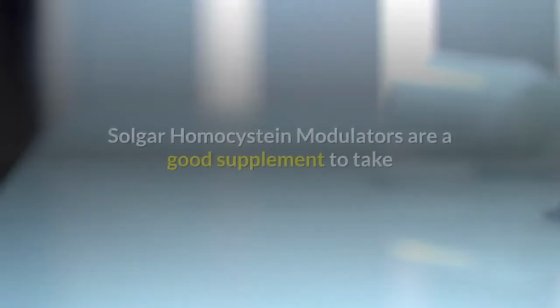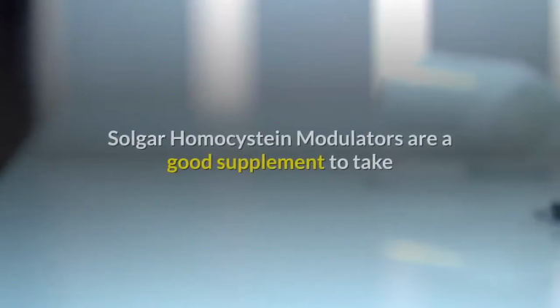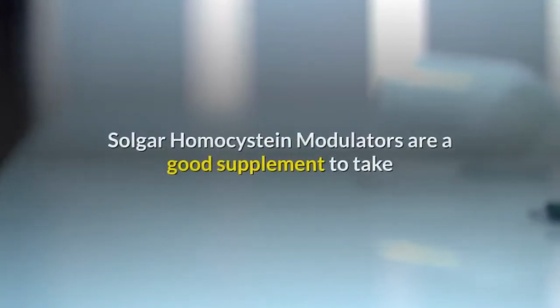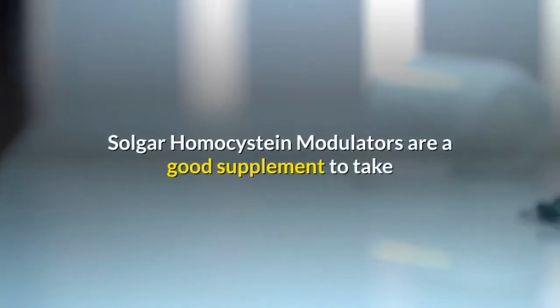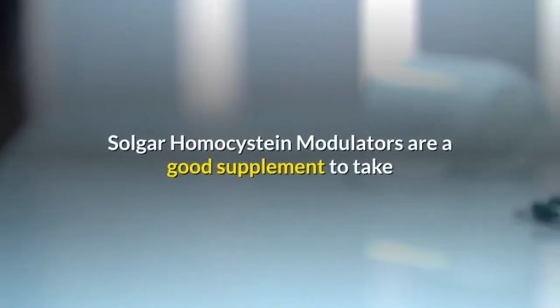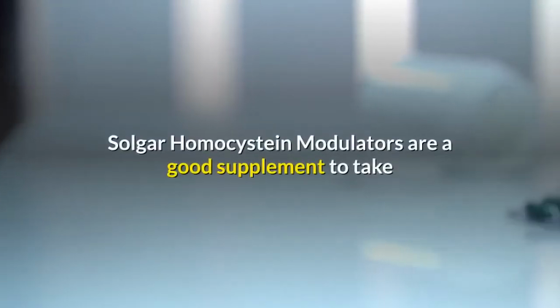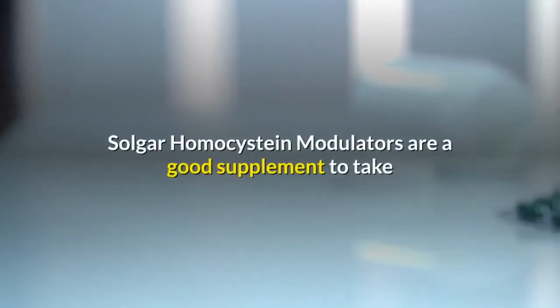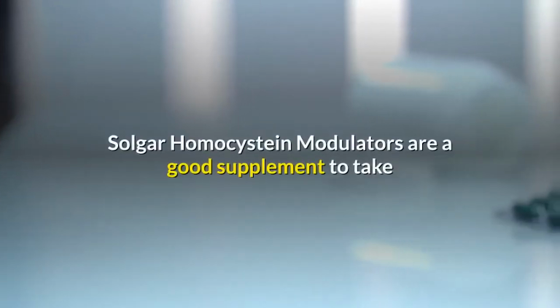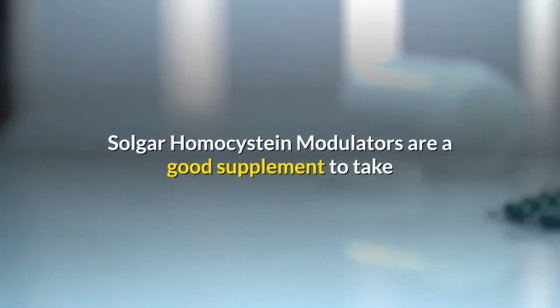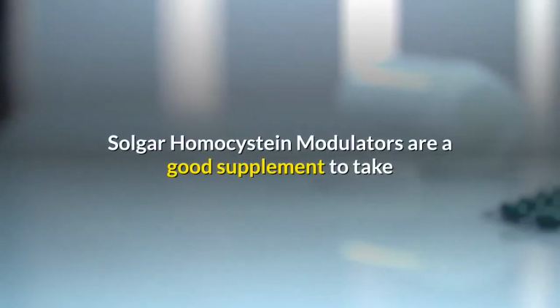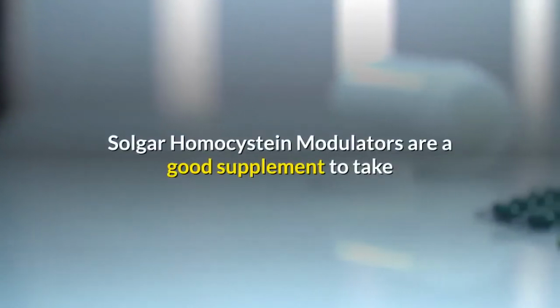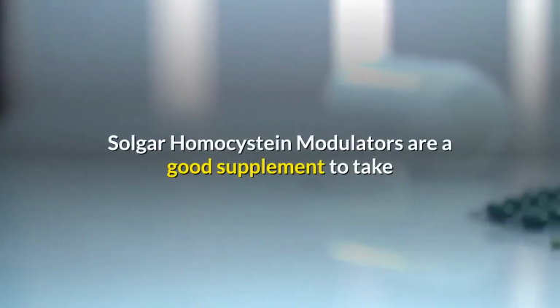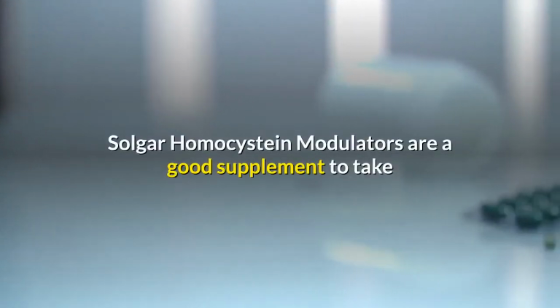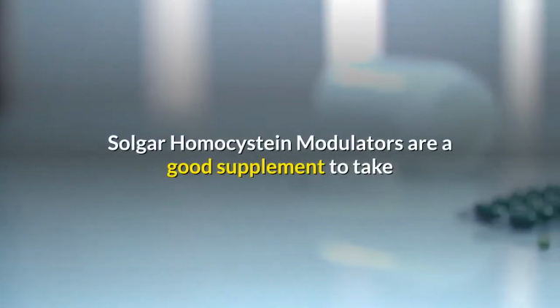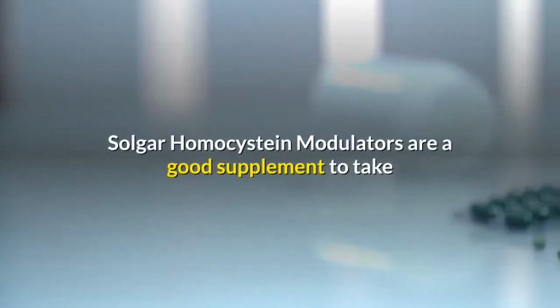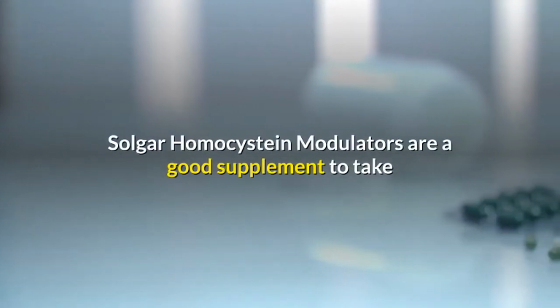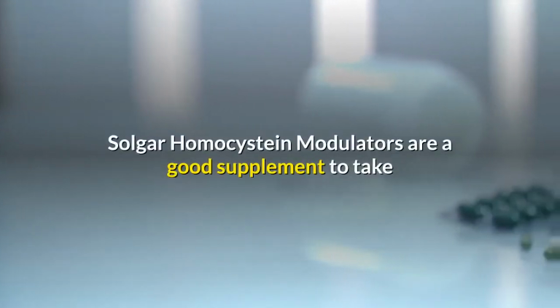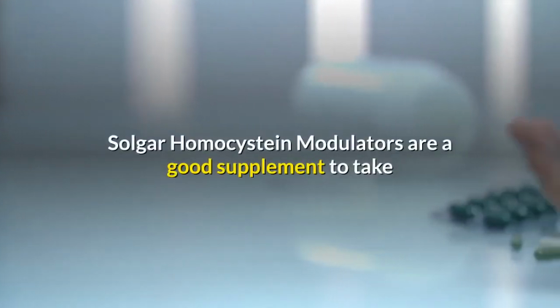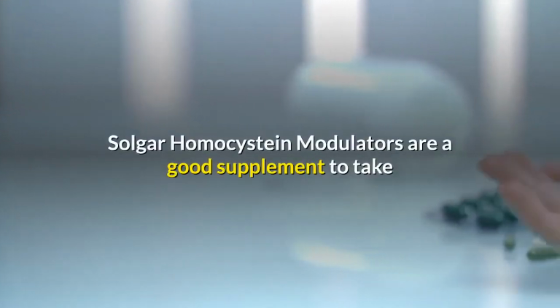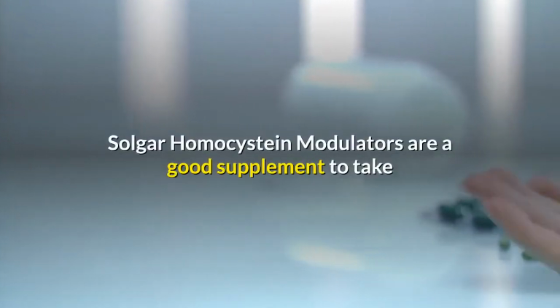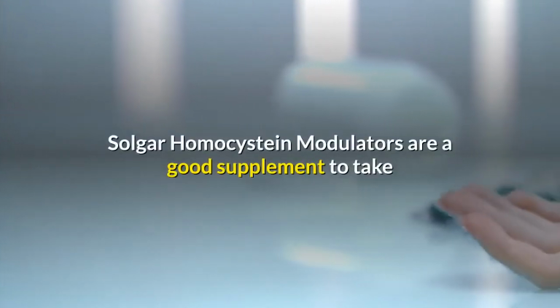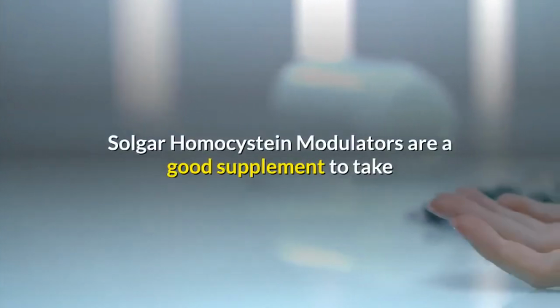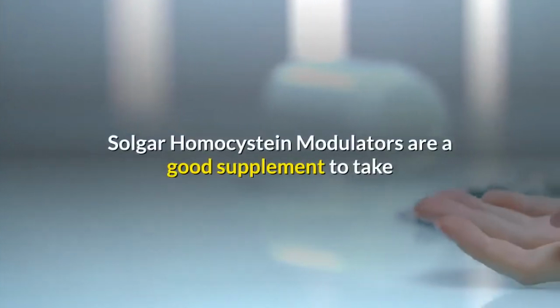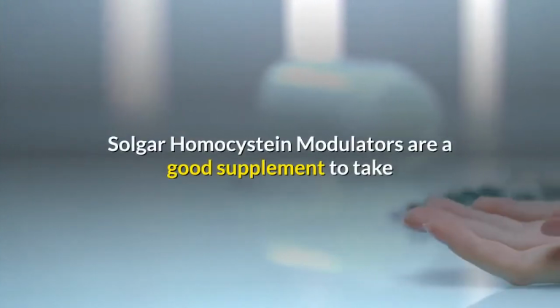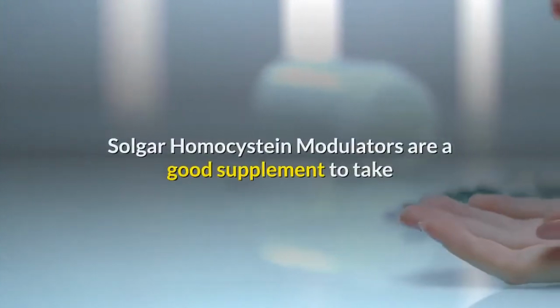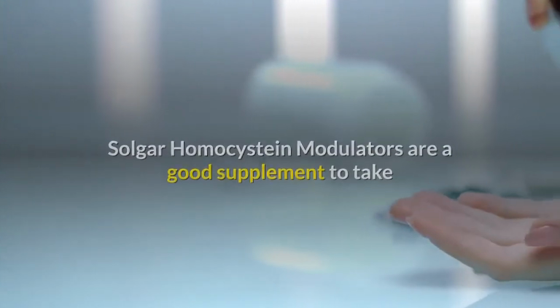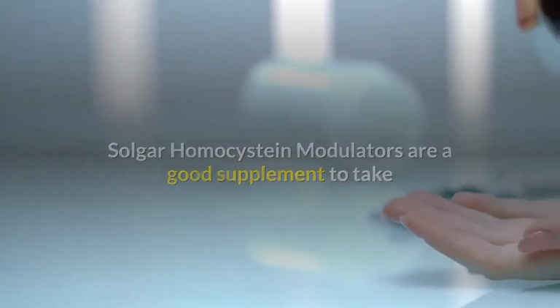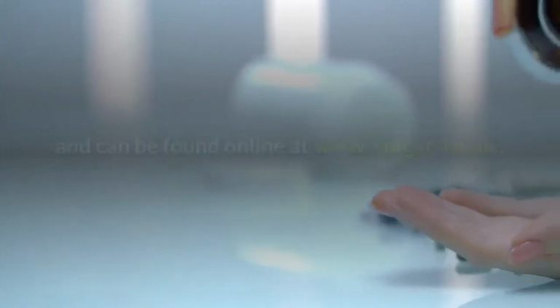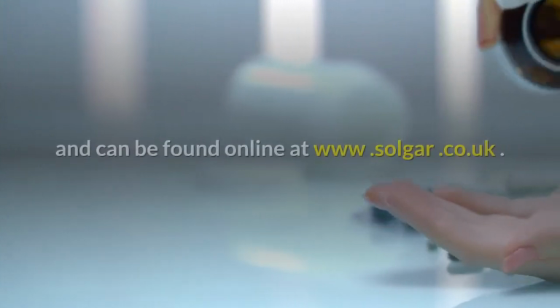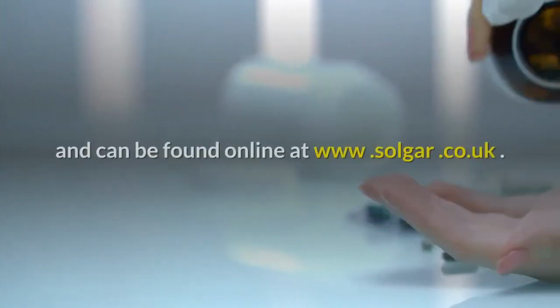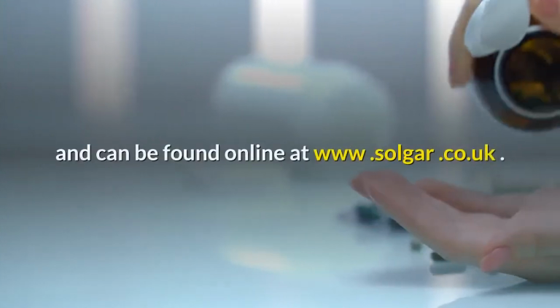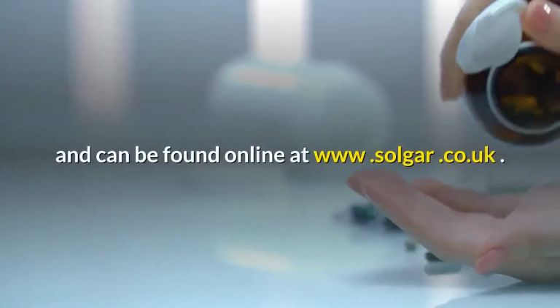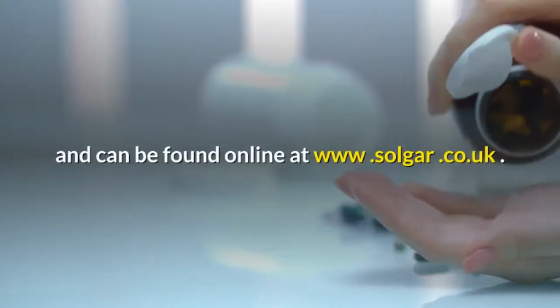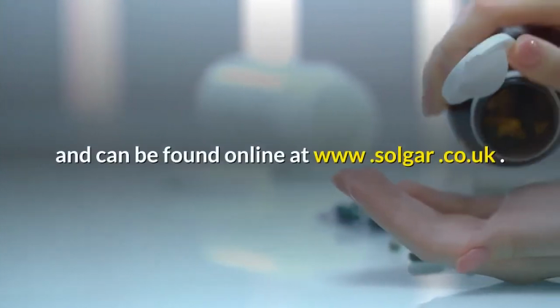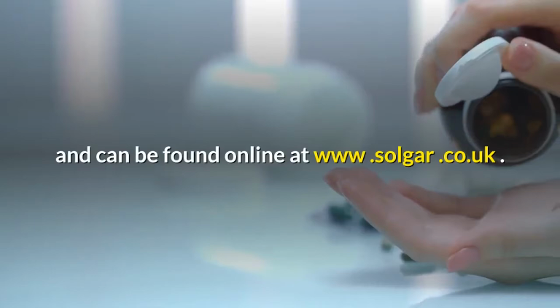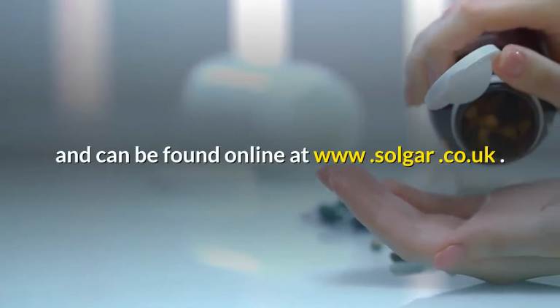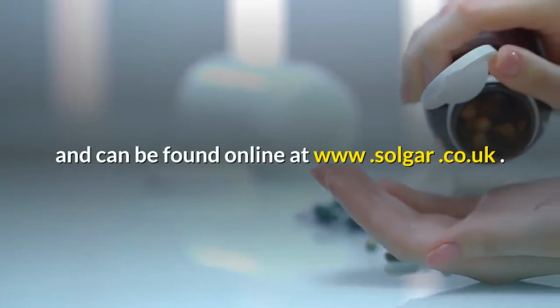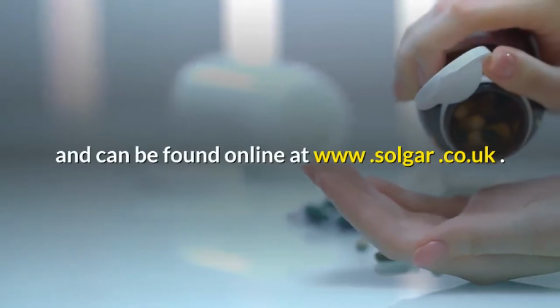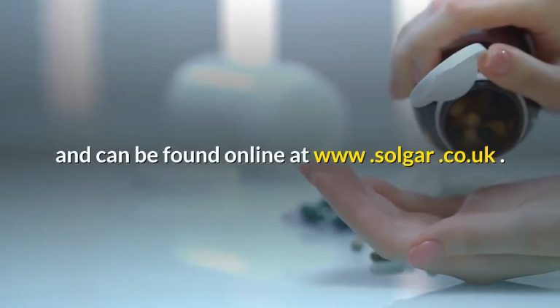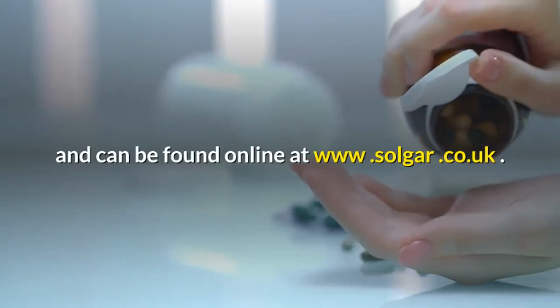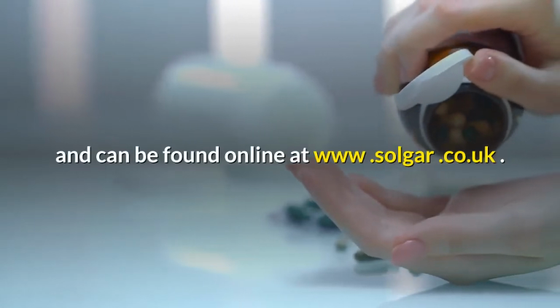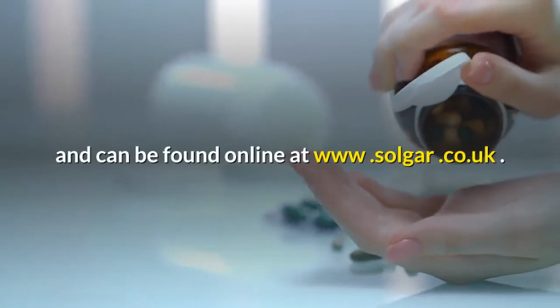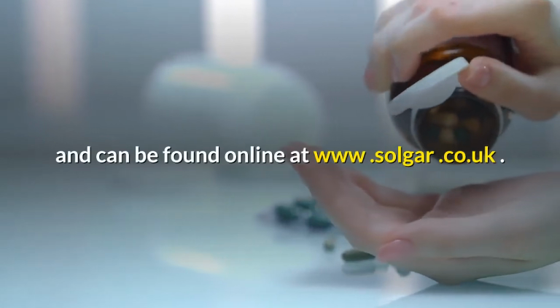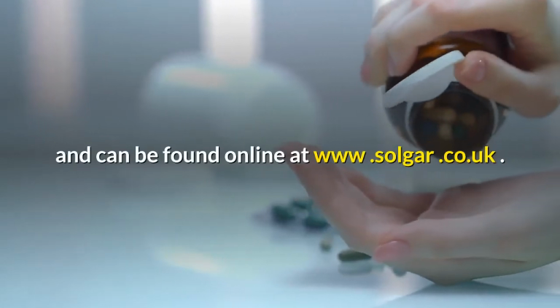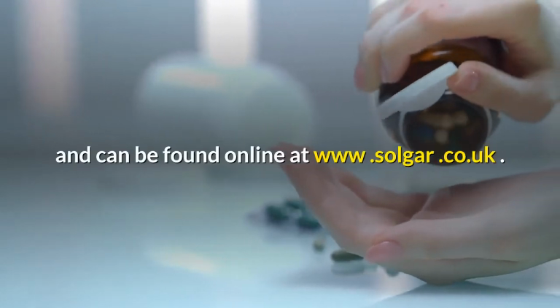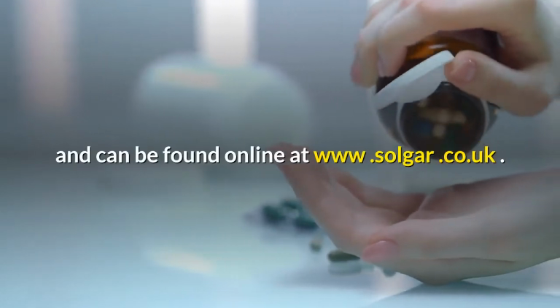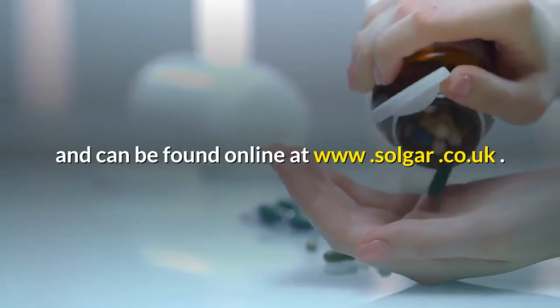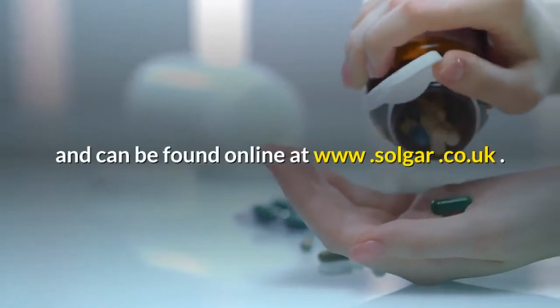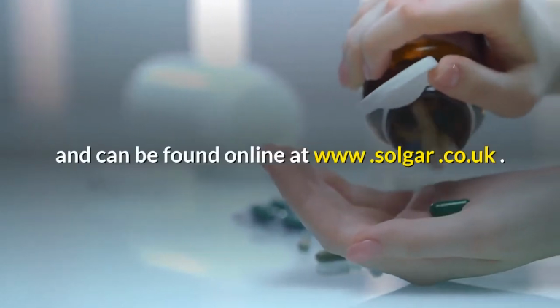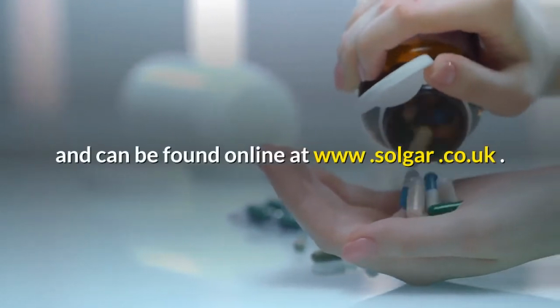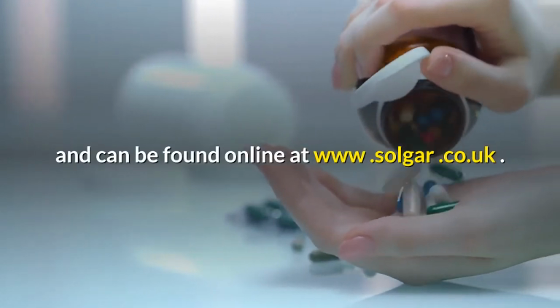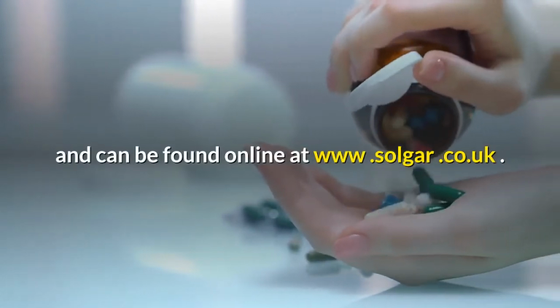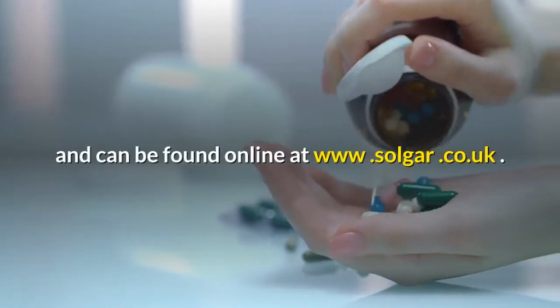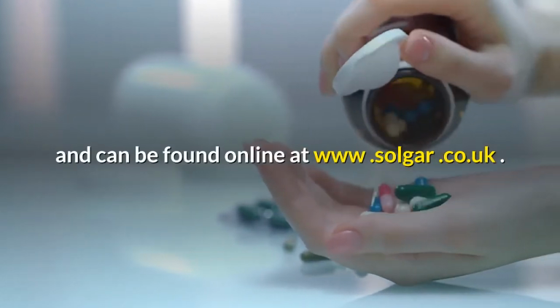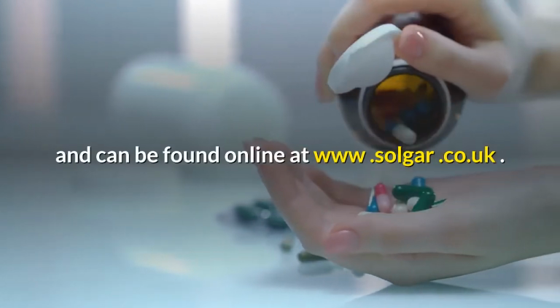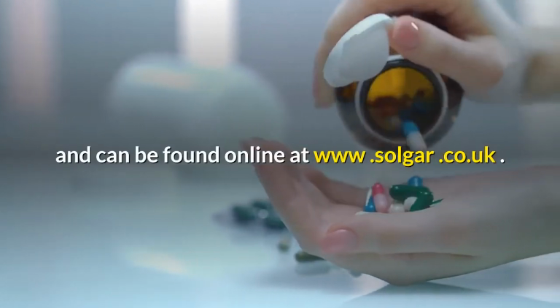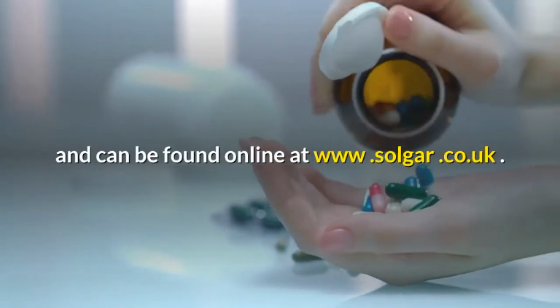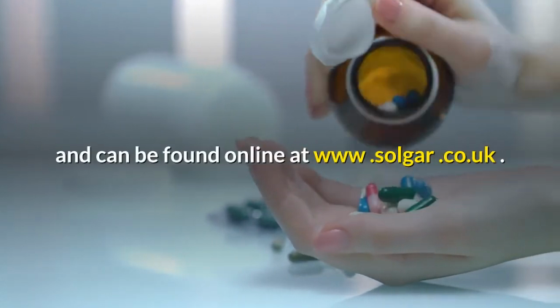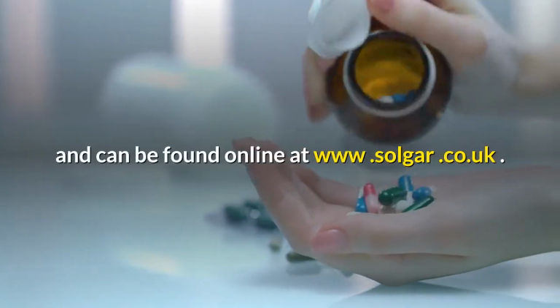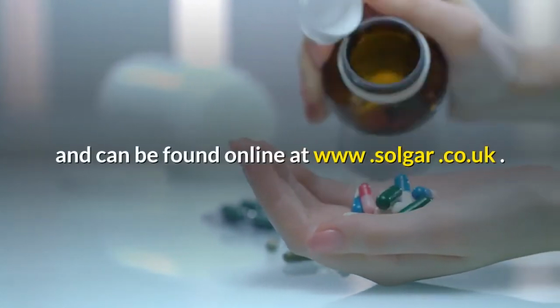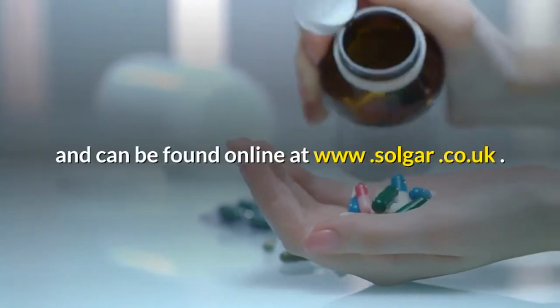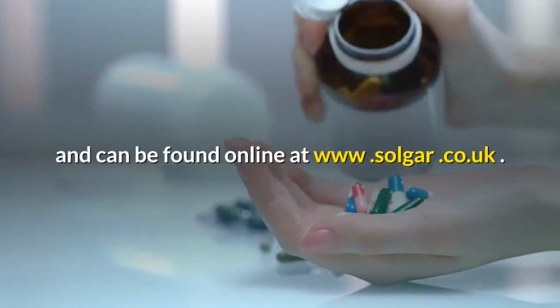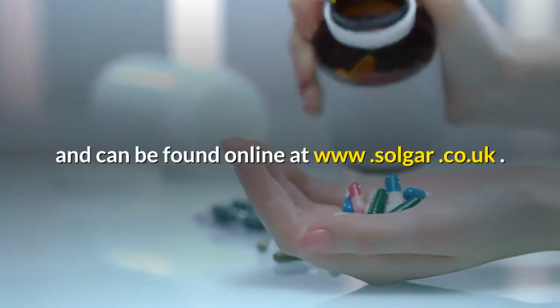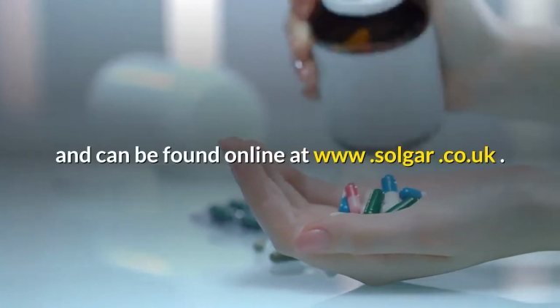Solgar homocysteine modulators are a good supplement to take and can be found online at www.solgar.co.uk.